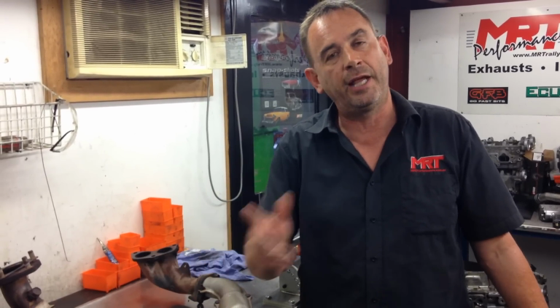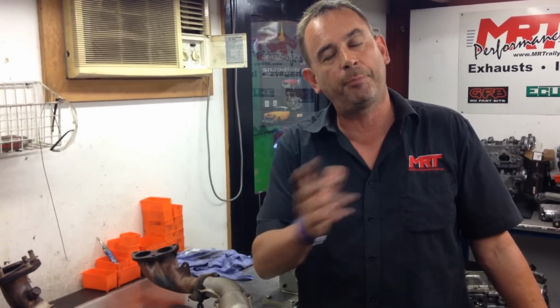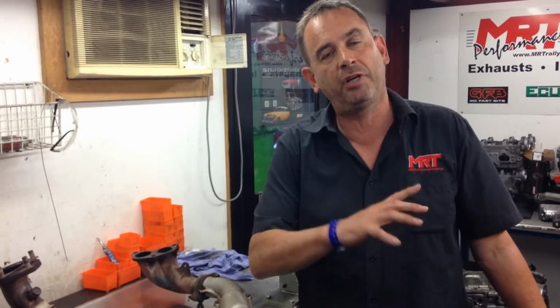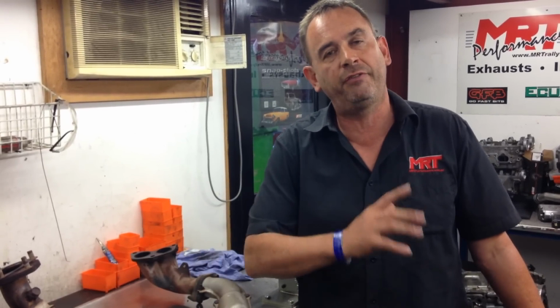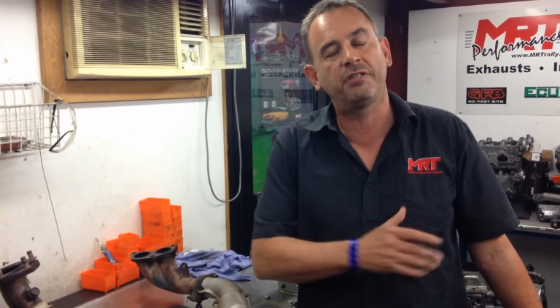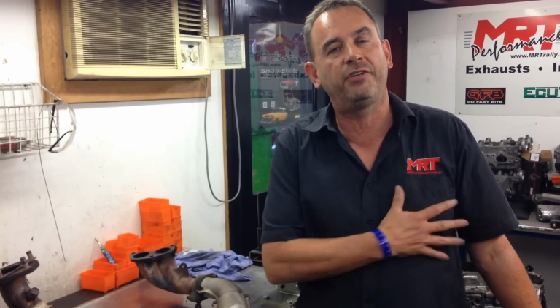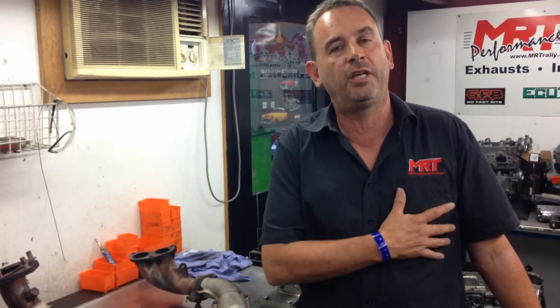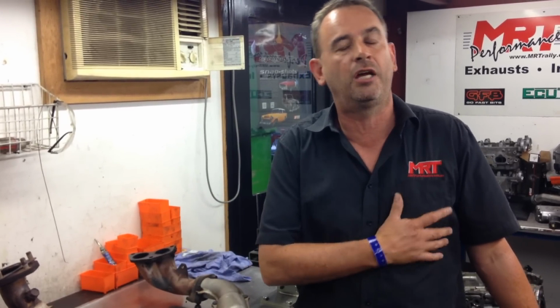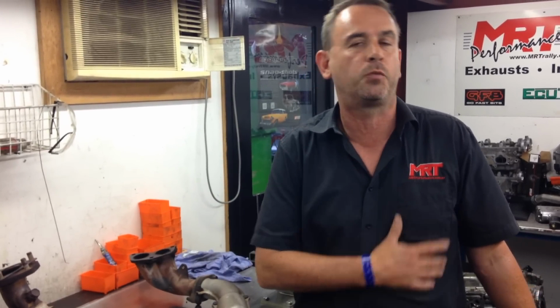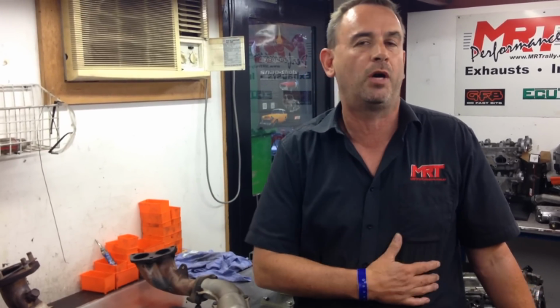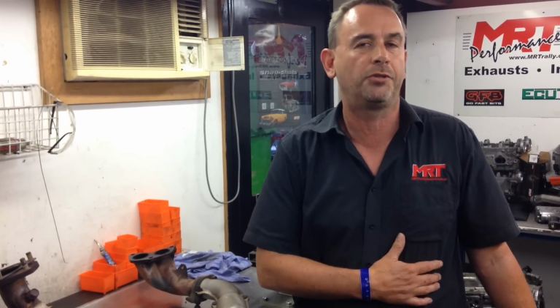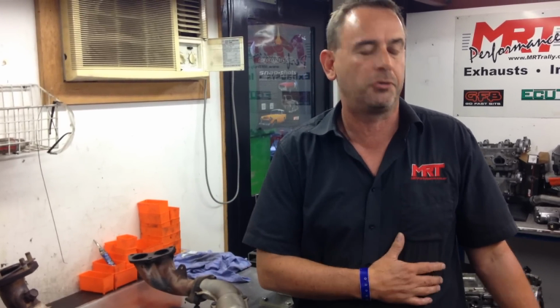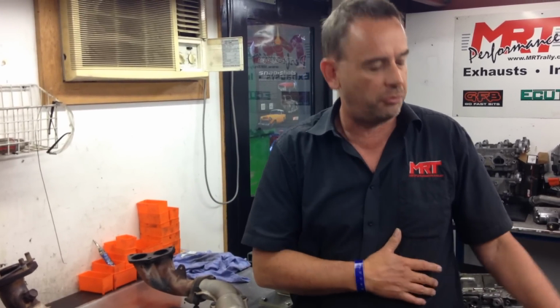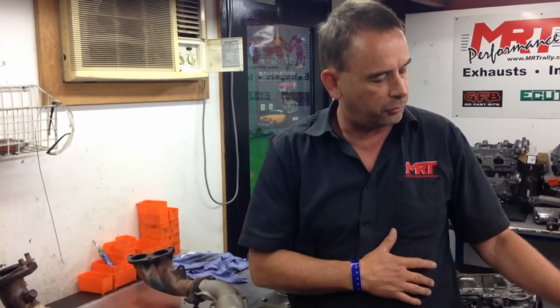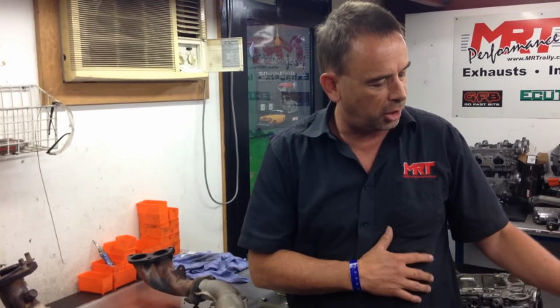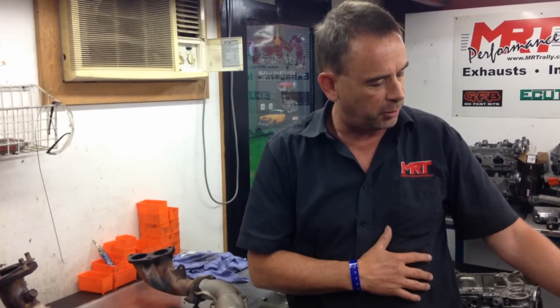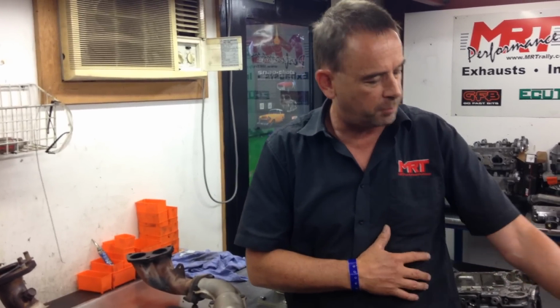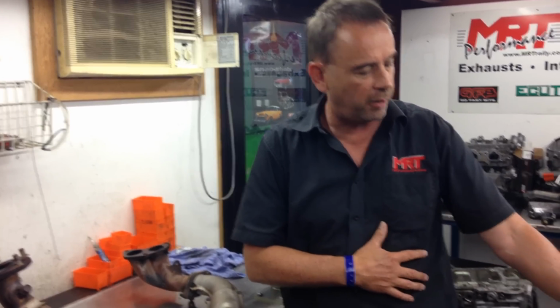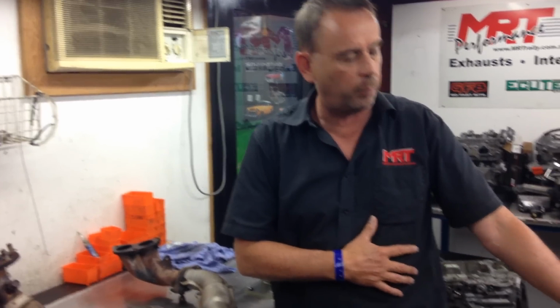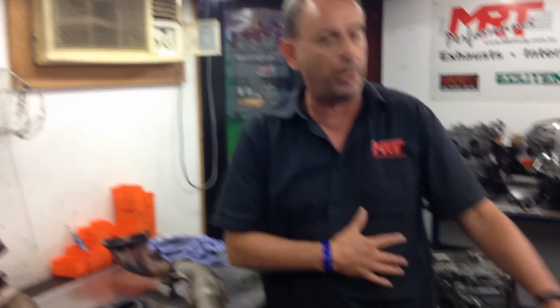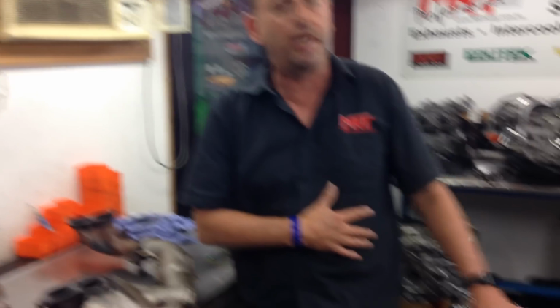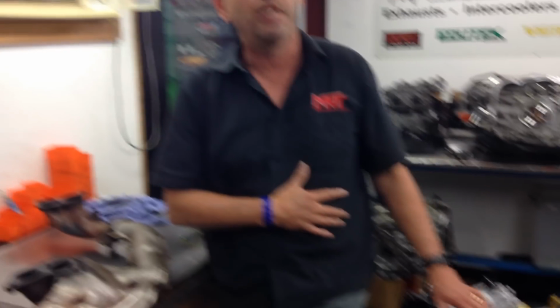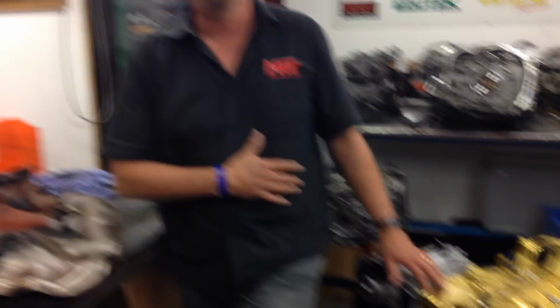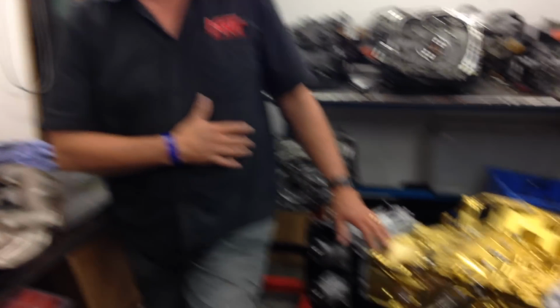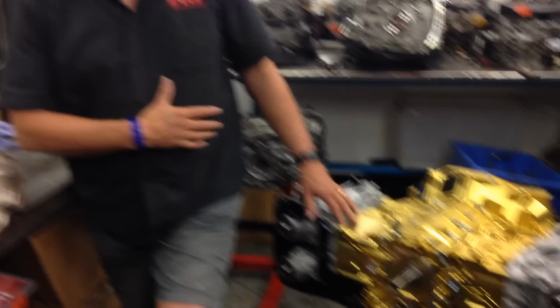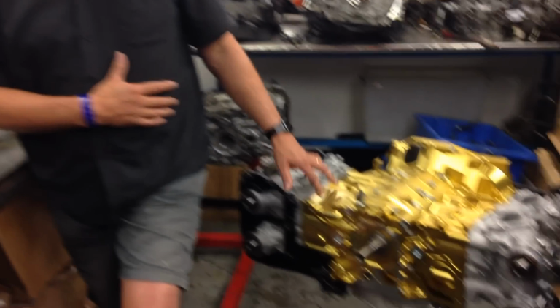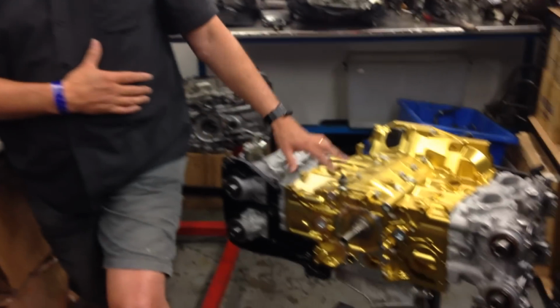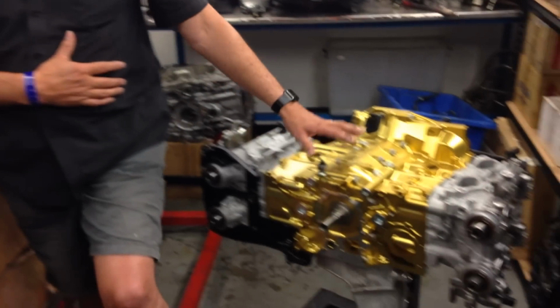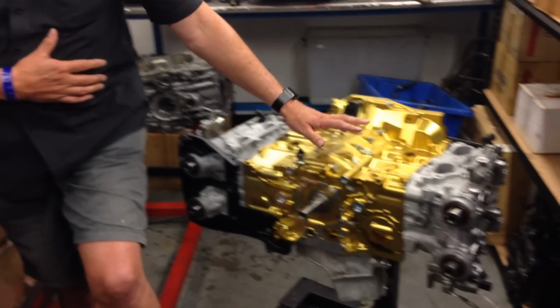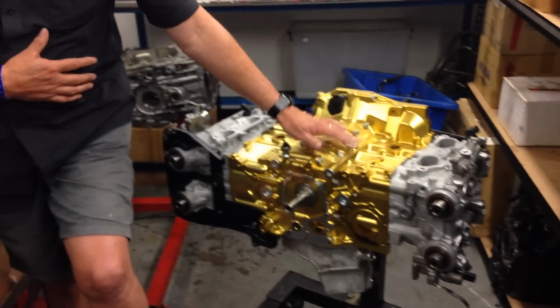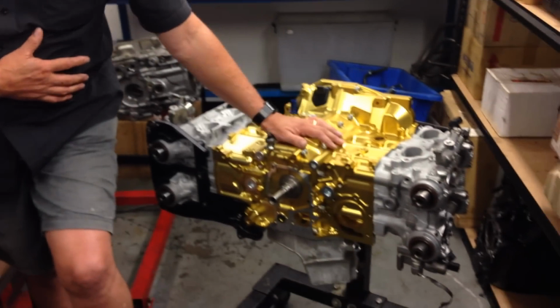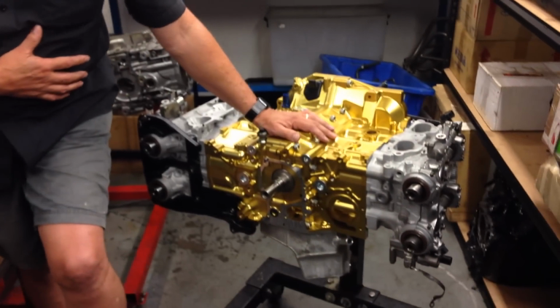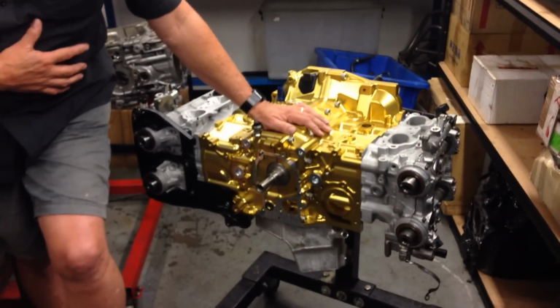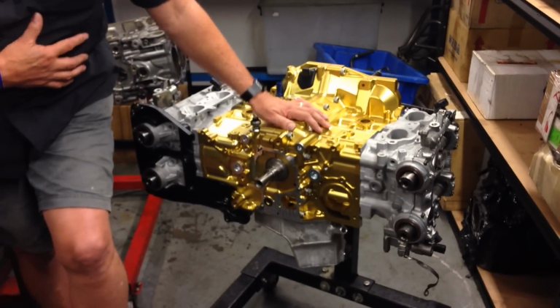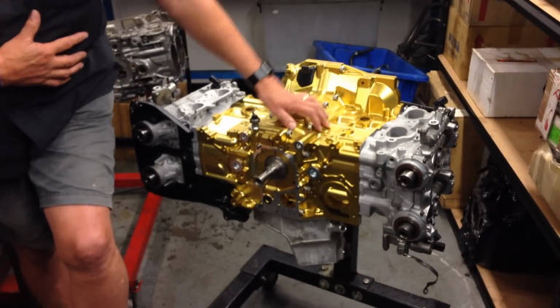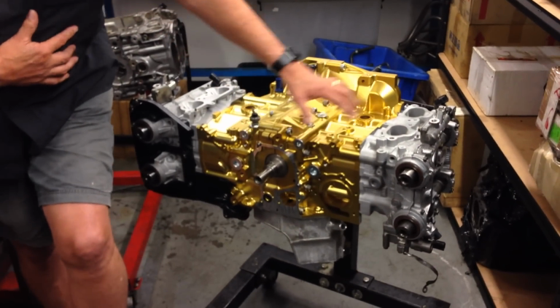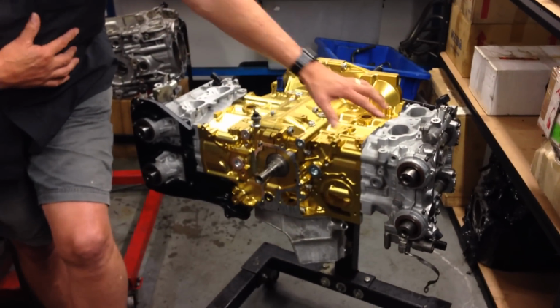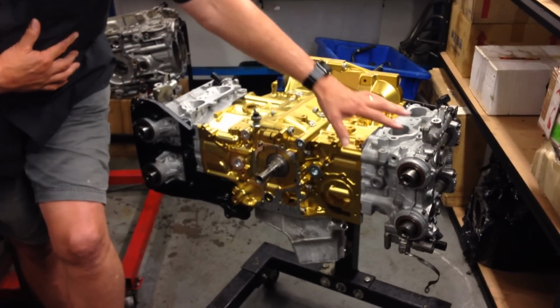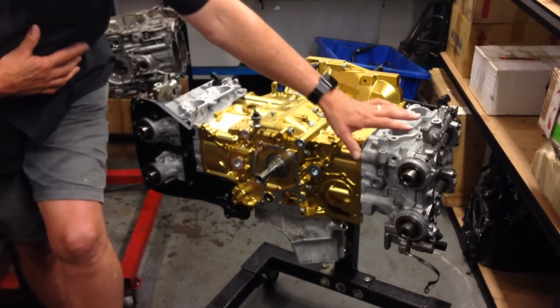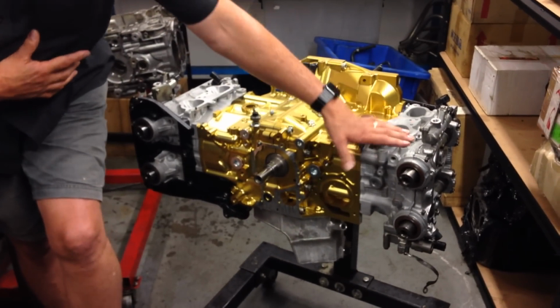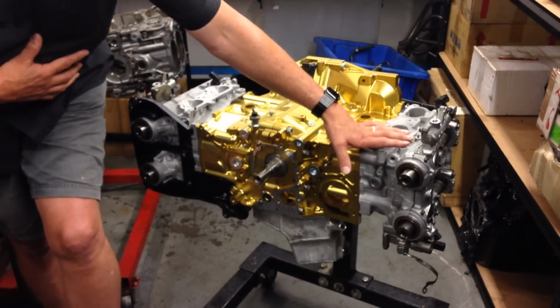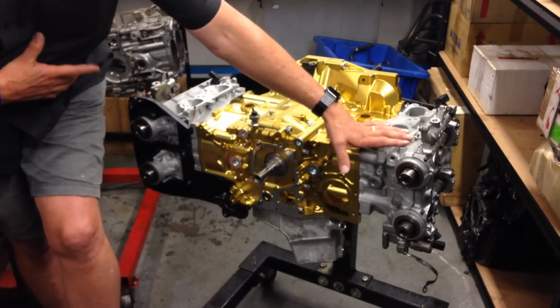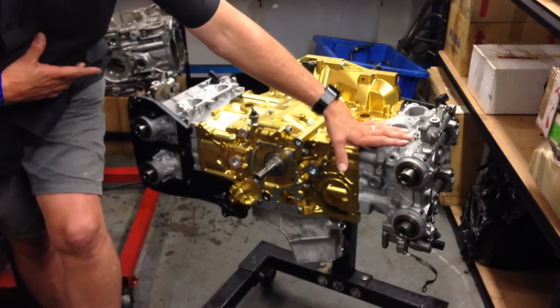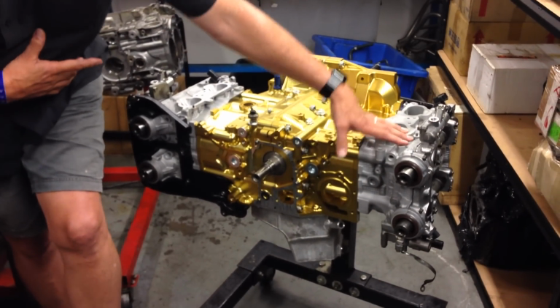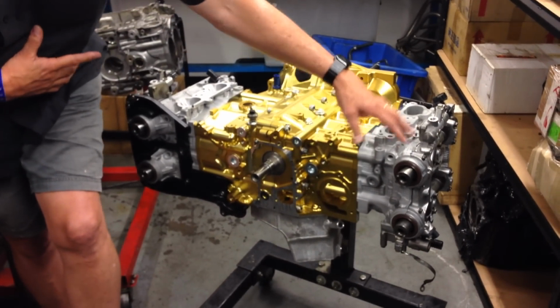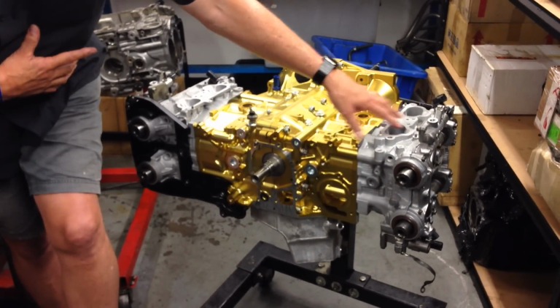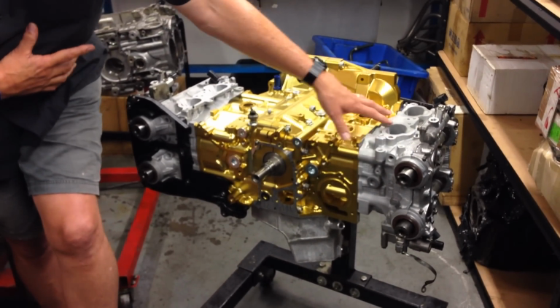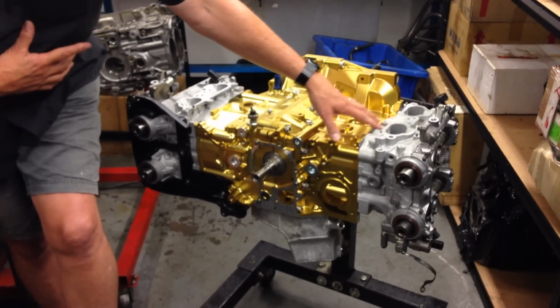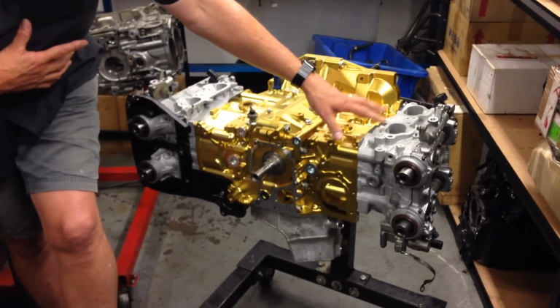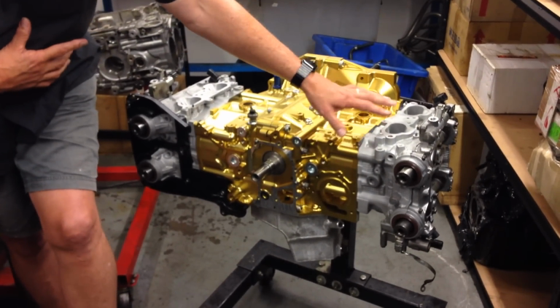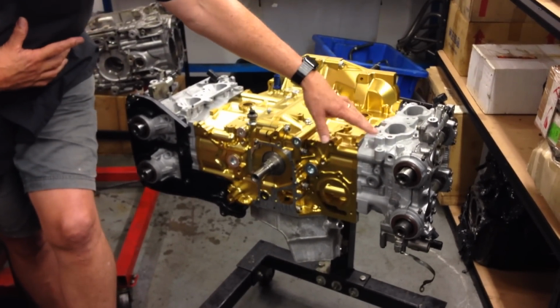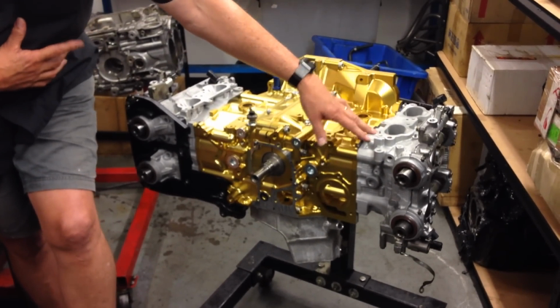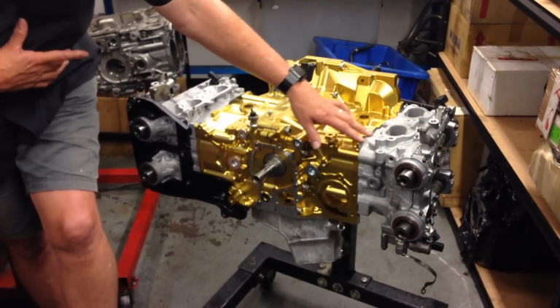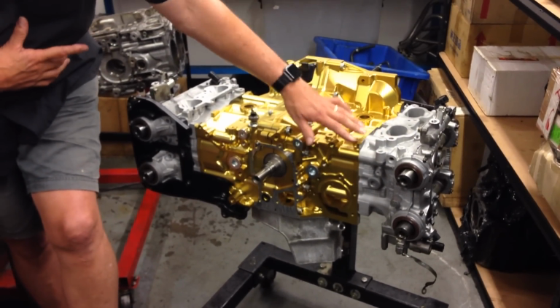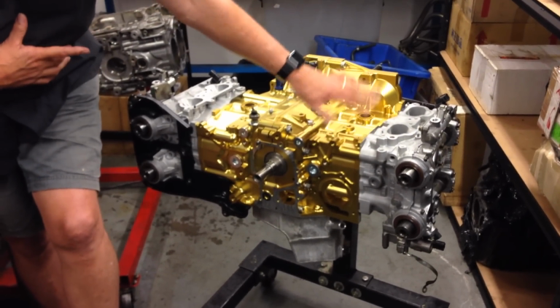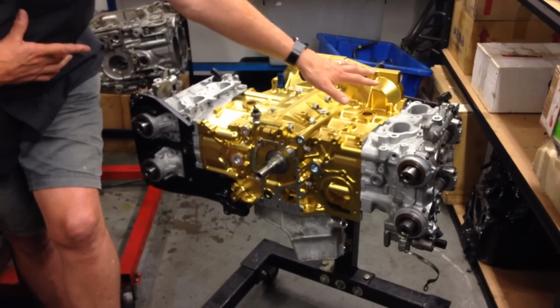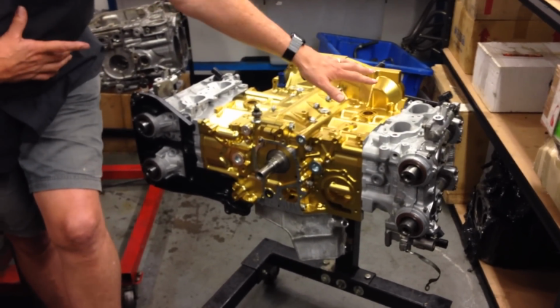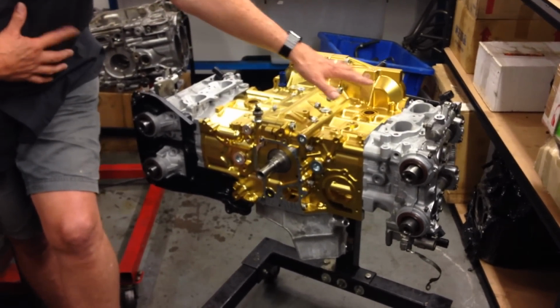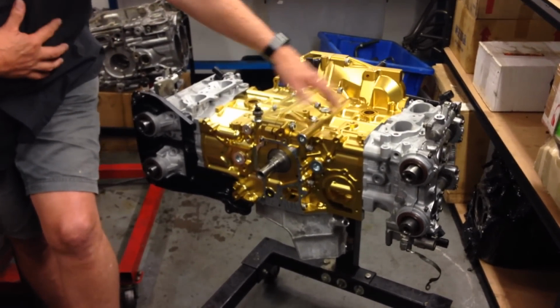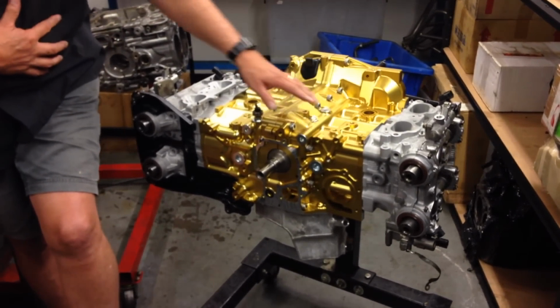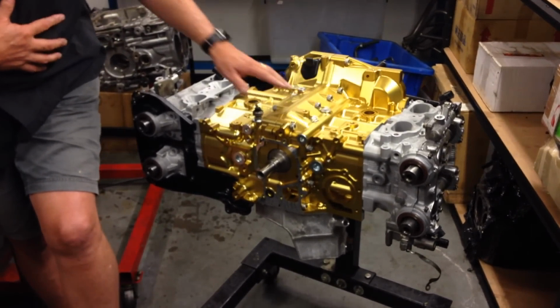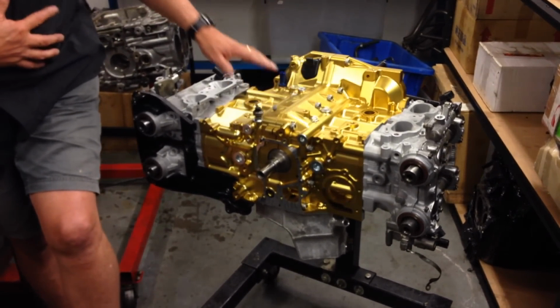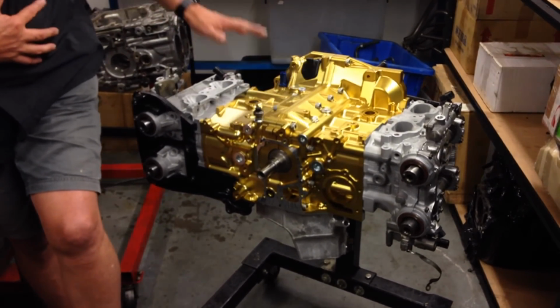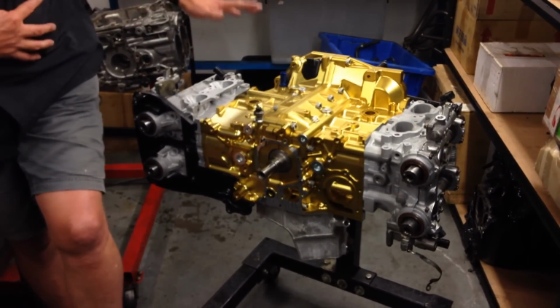In our previous videos, one, two and three, we spoke about the block assembly, we spoke about head design, cams, porting, and valve size.